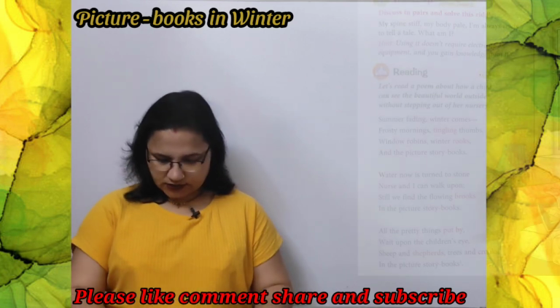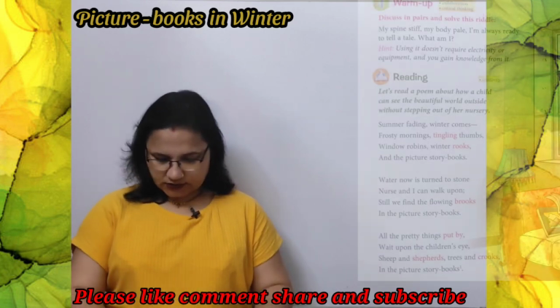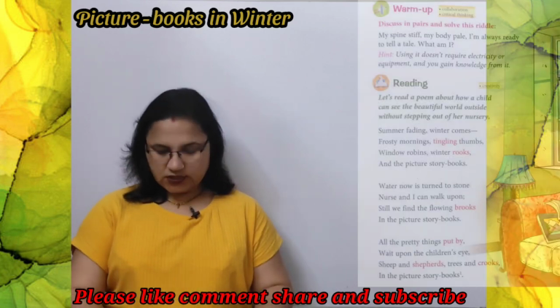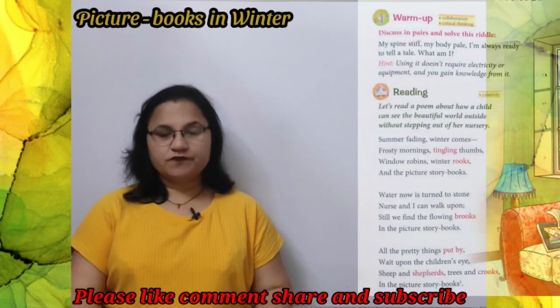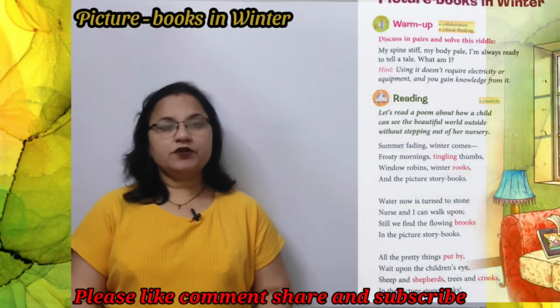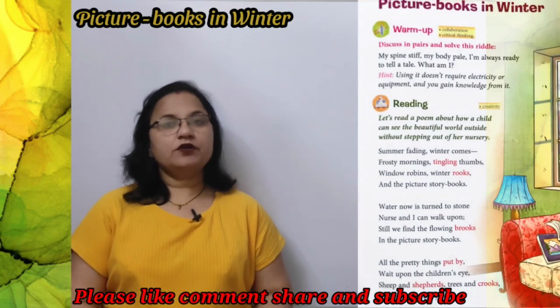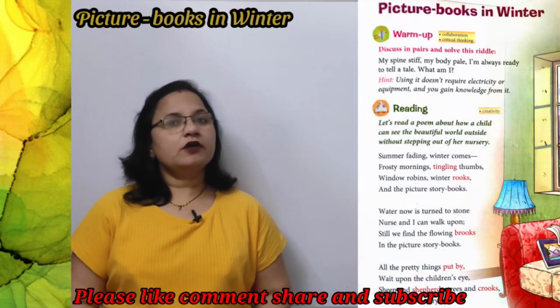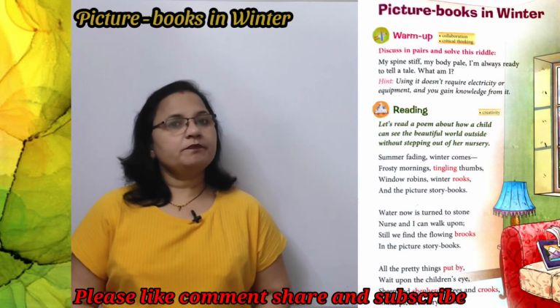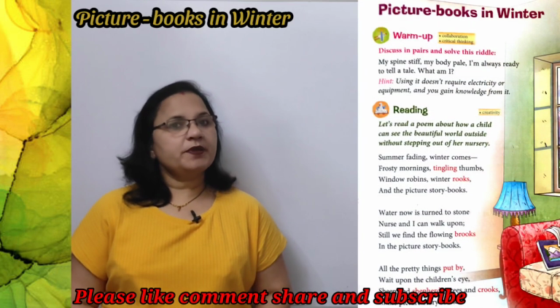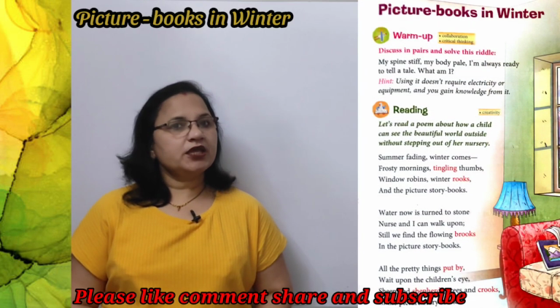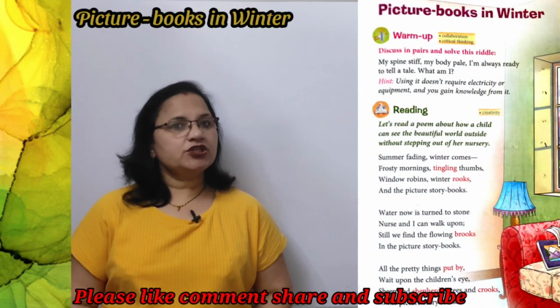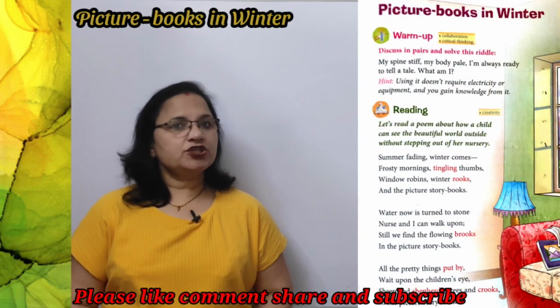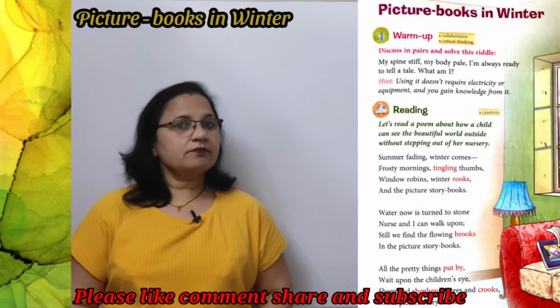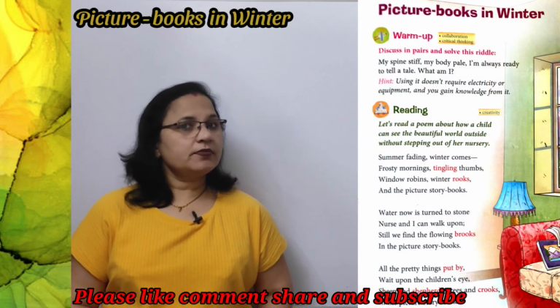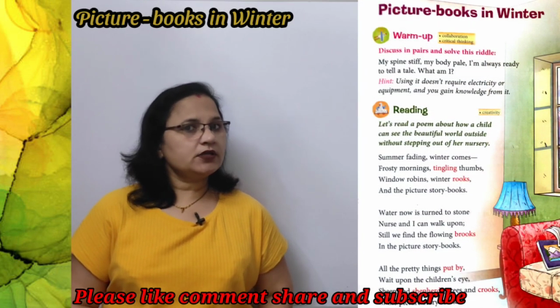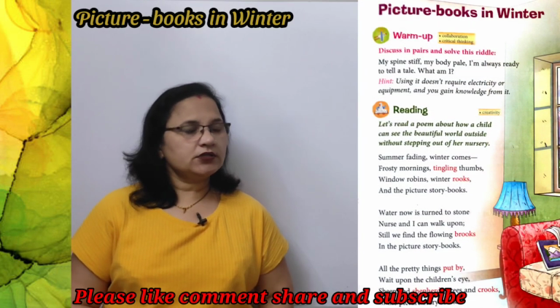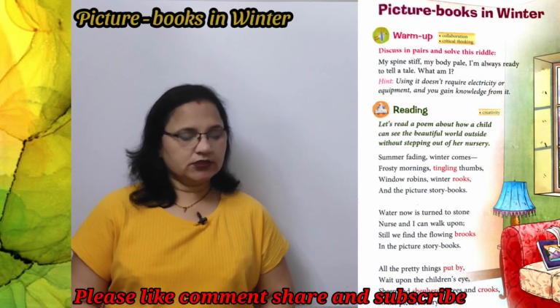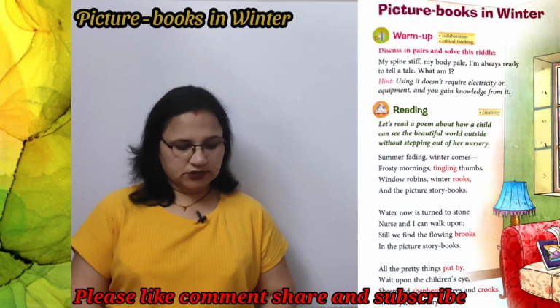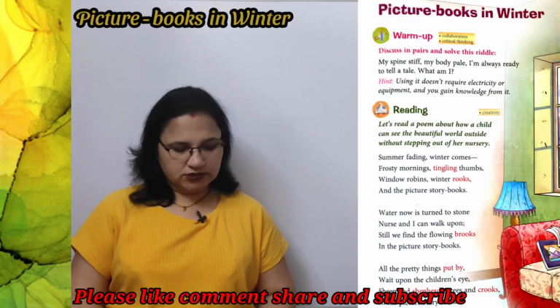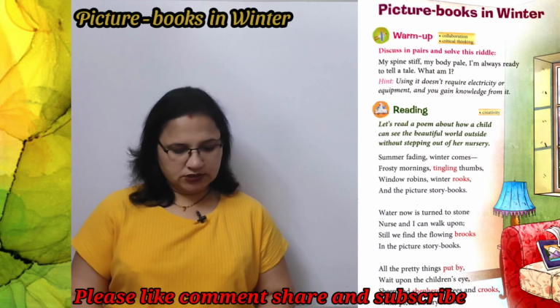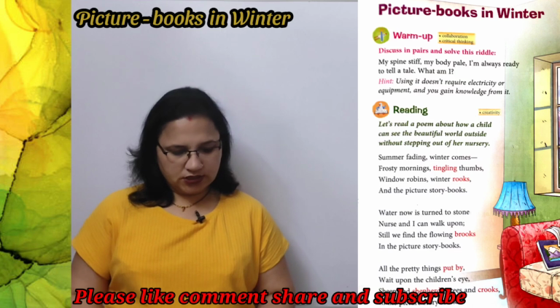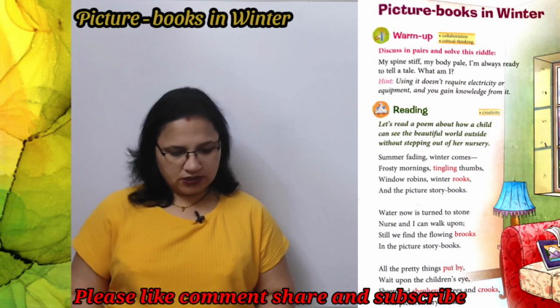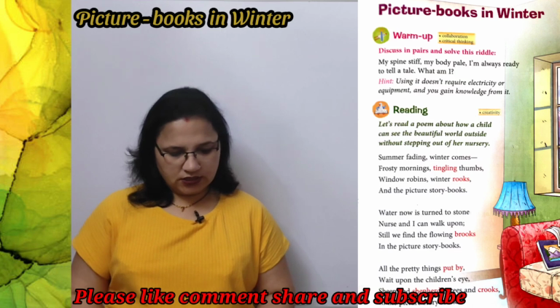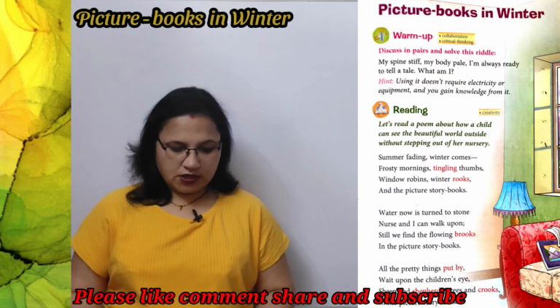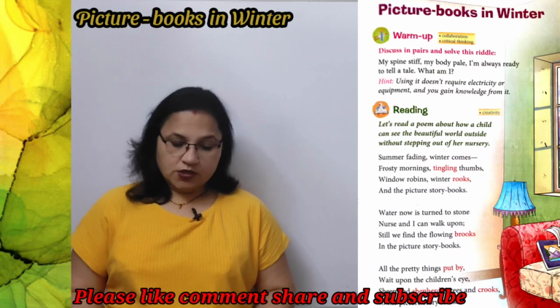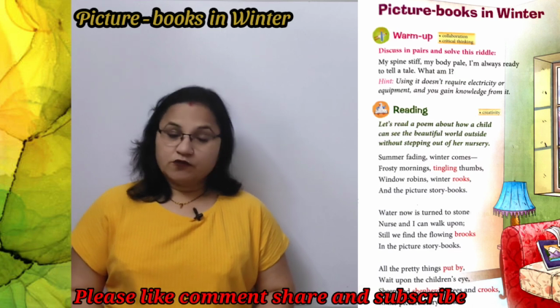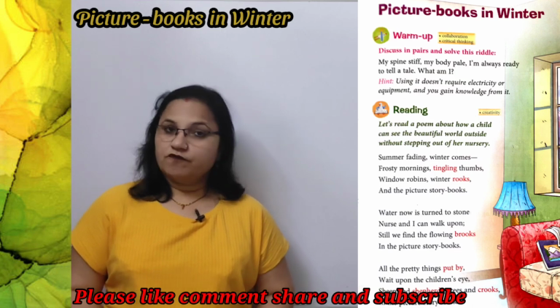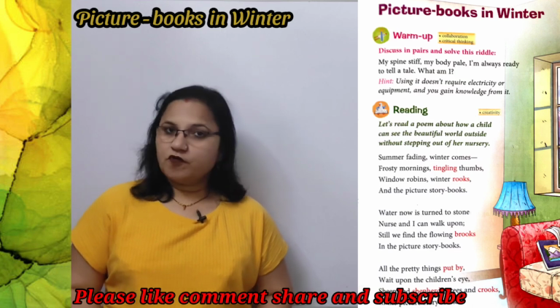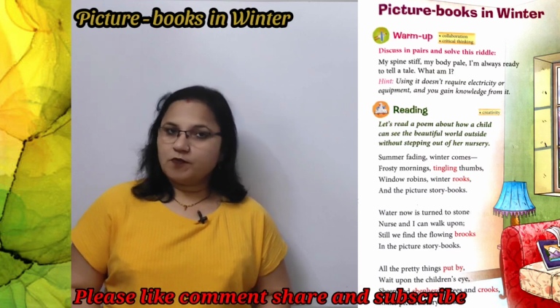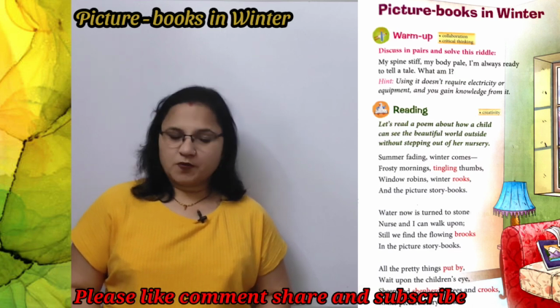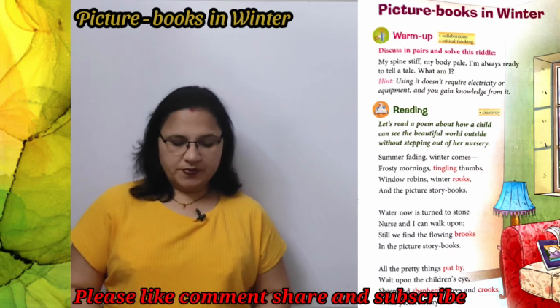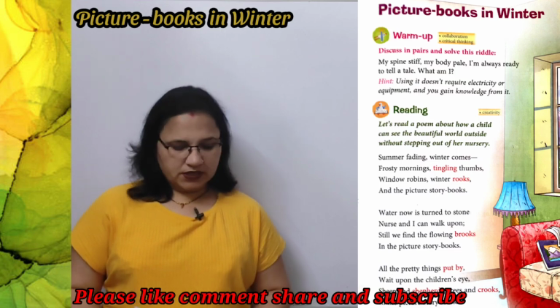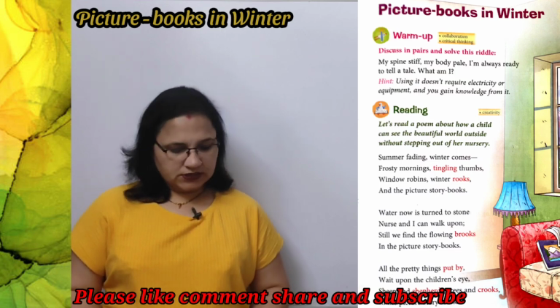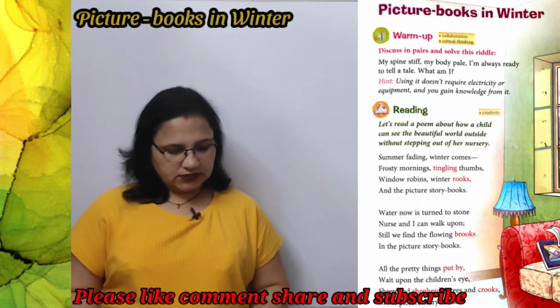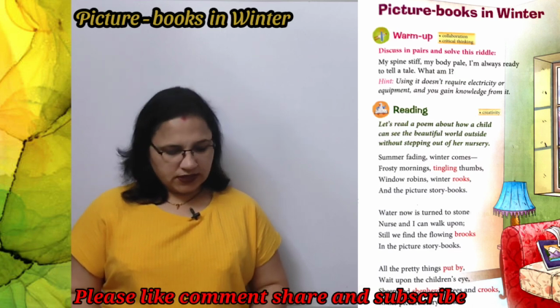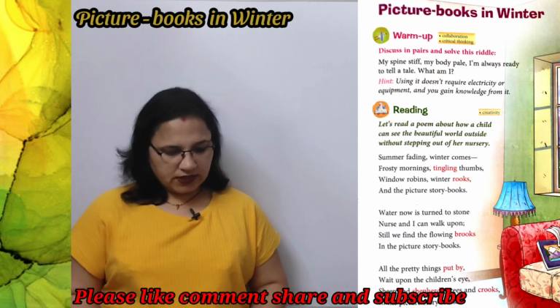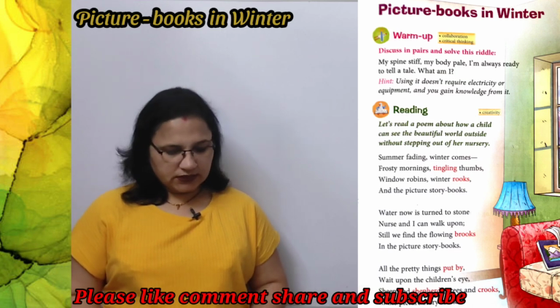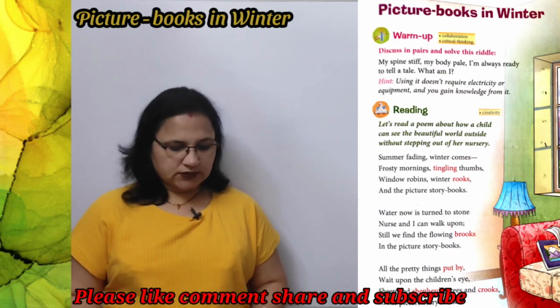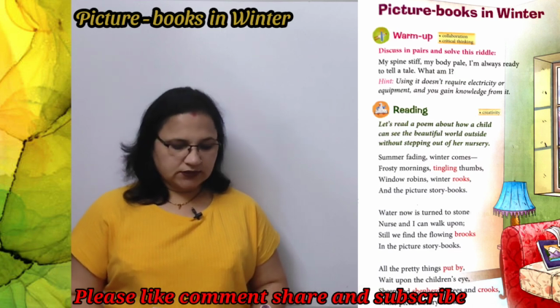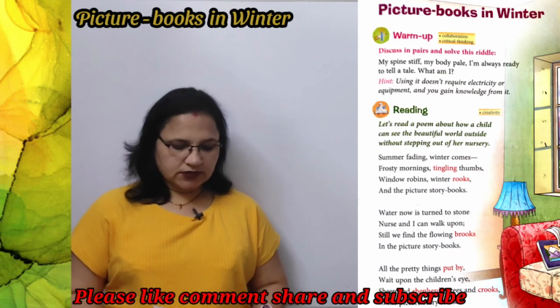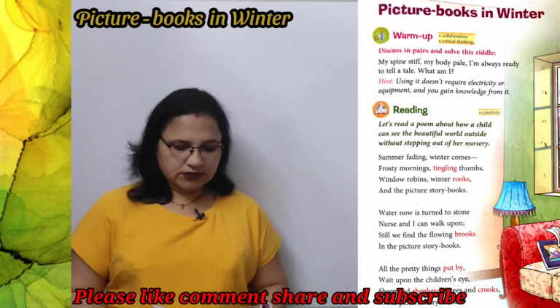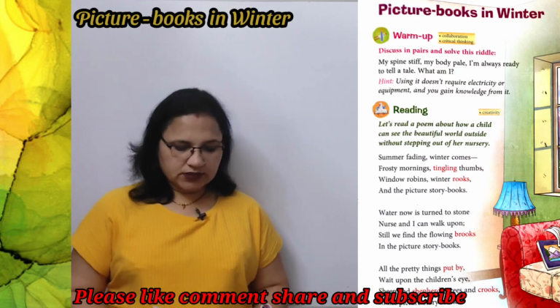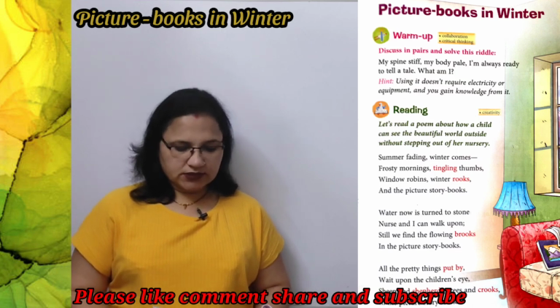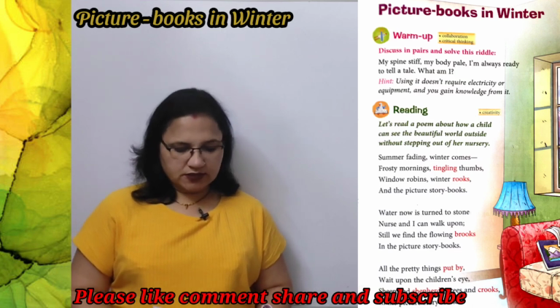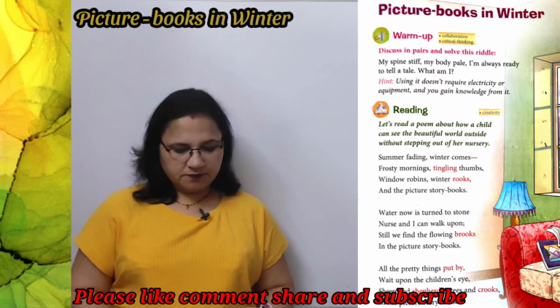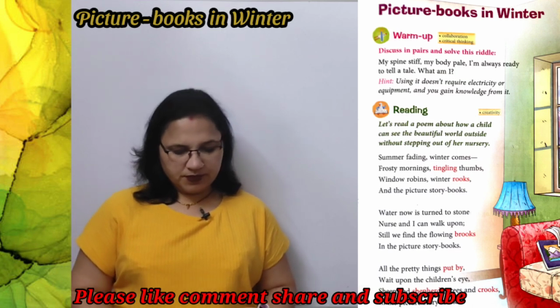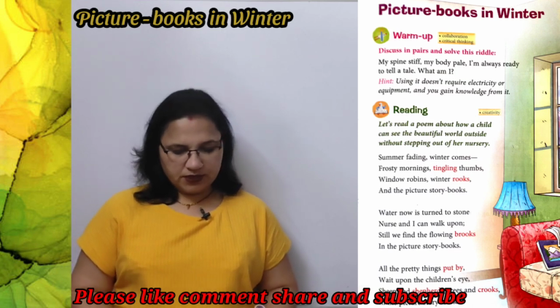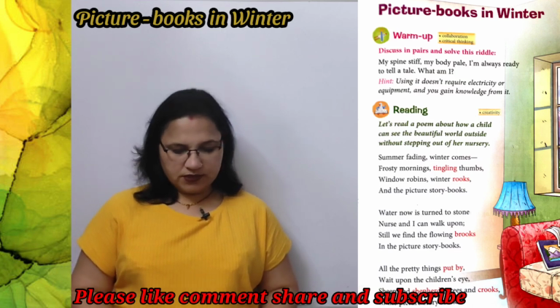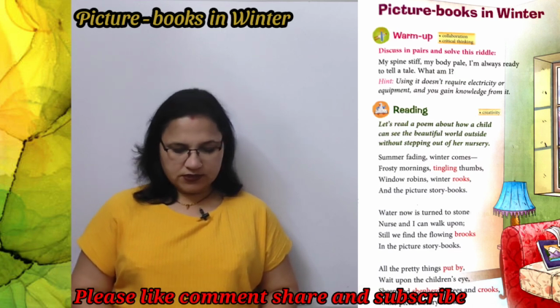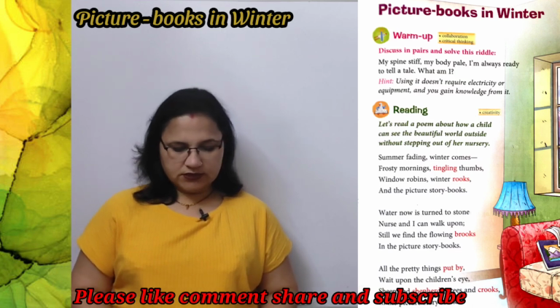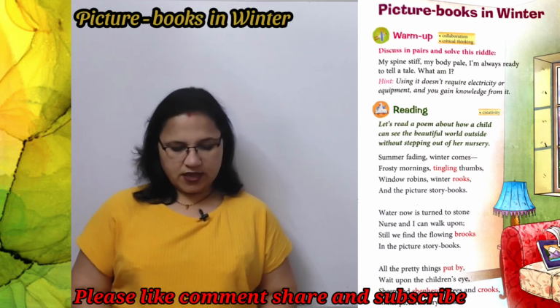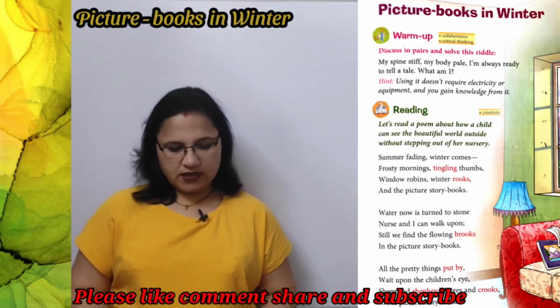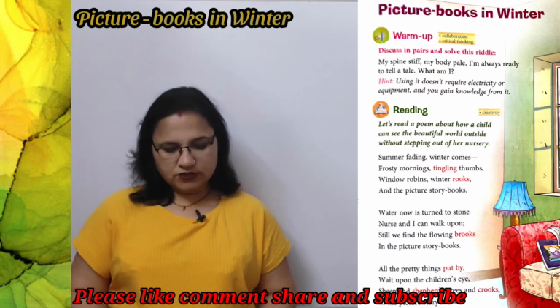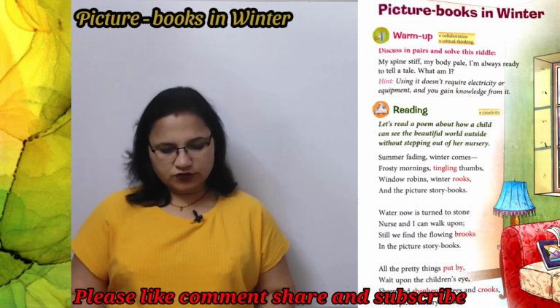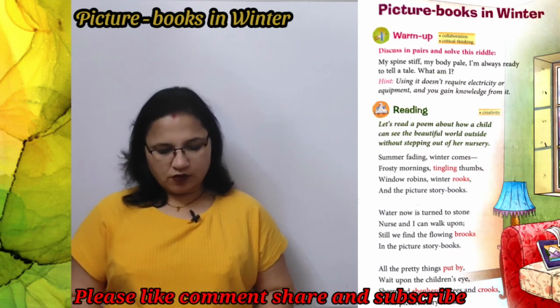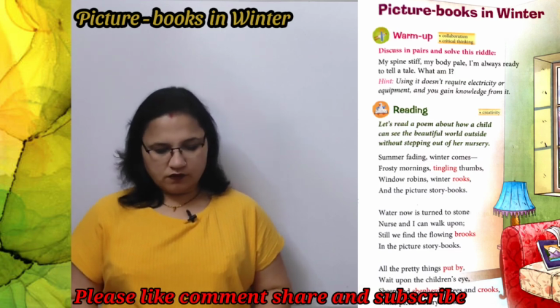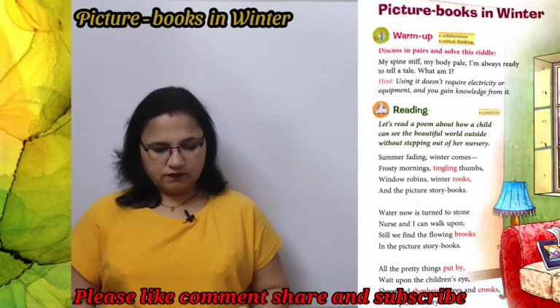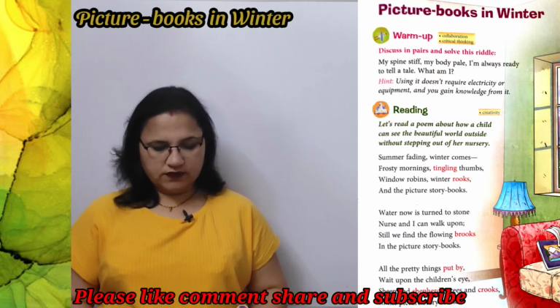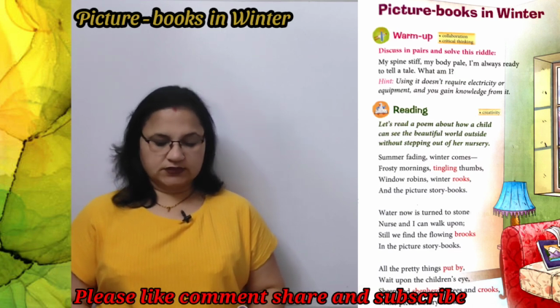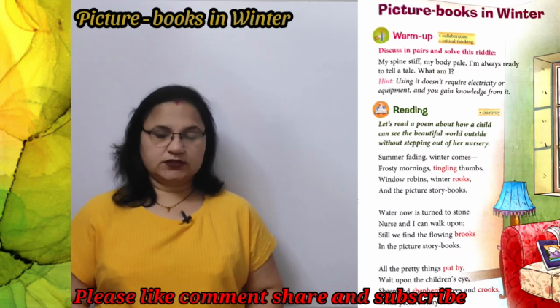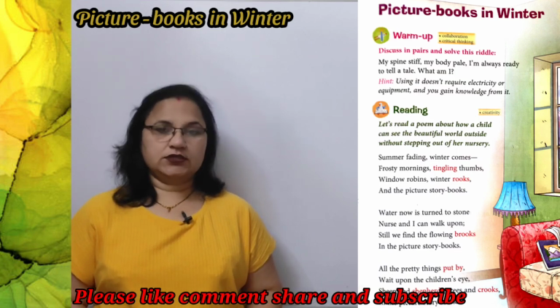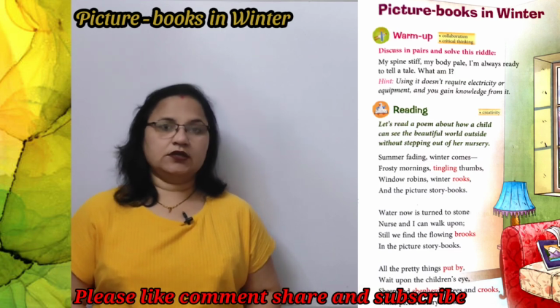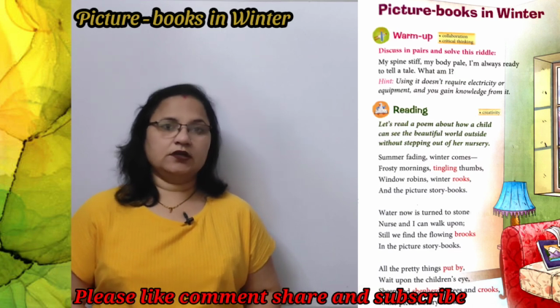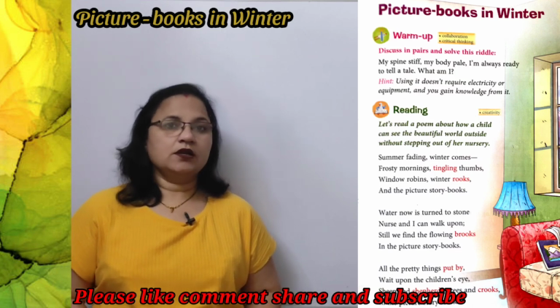This is given on page number 13. Warm up exercise: discuss in pairs and solve this riddle.